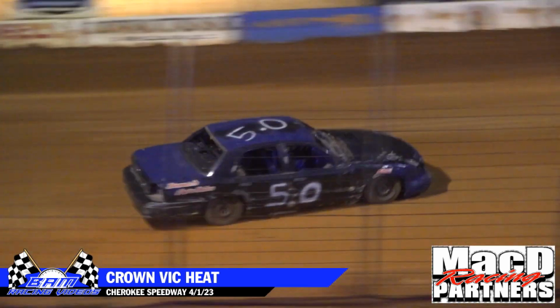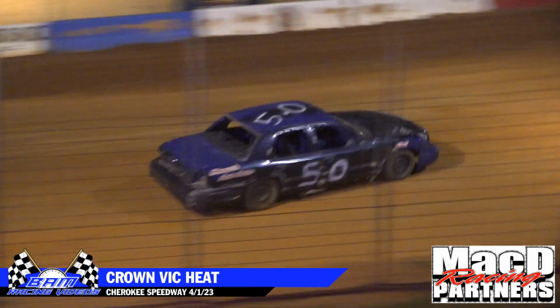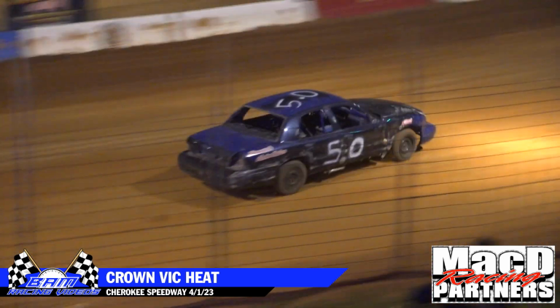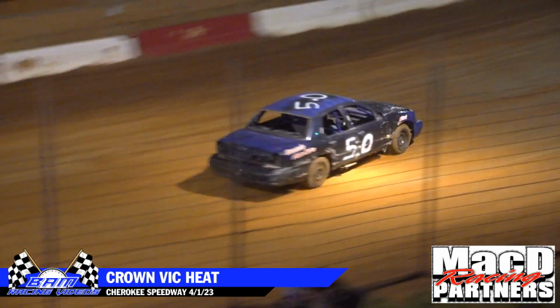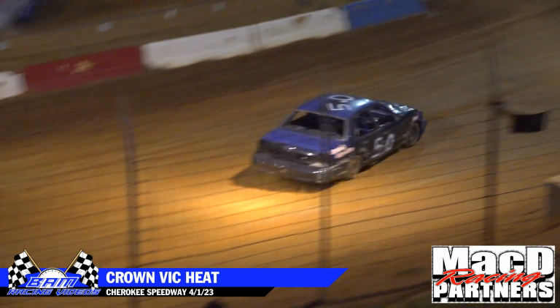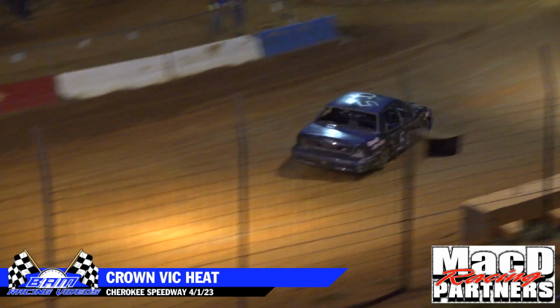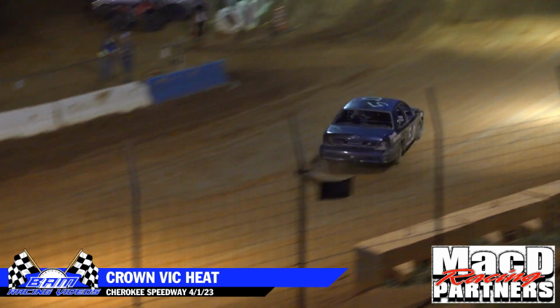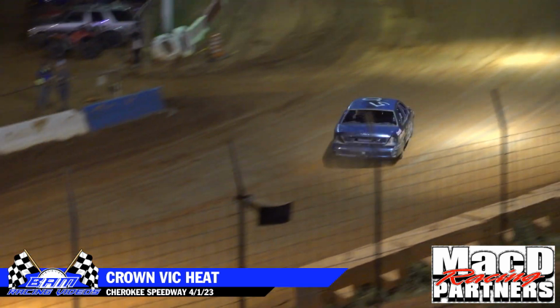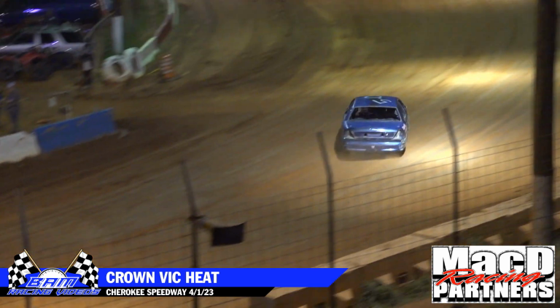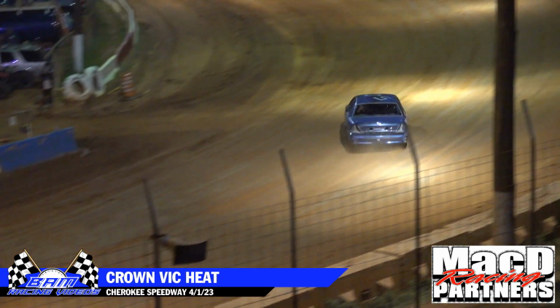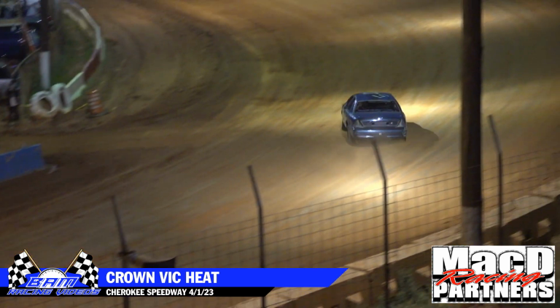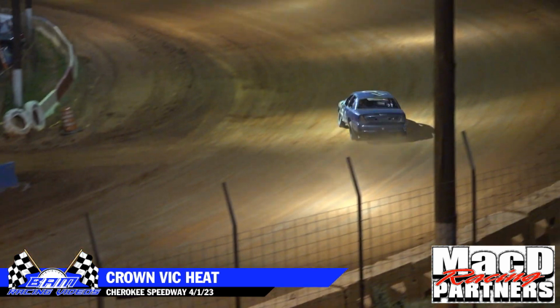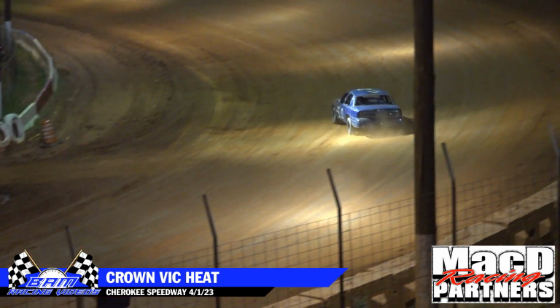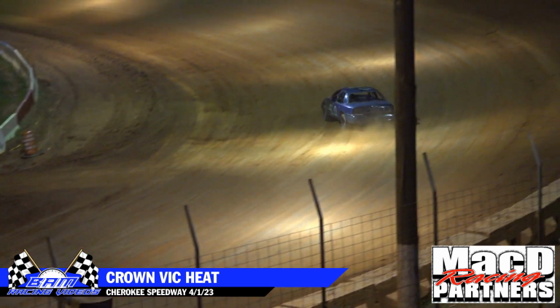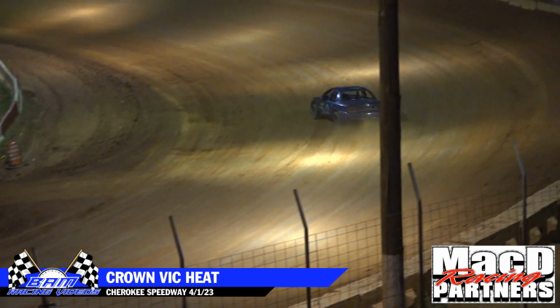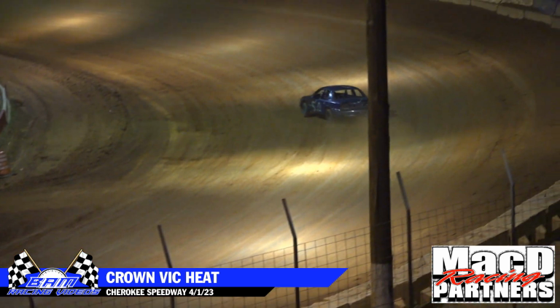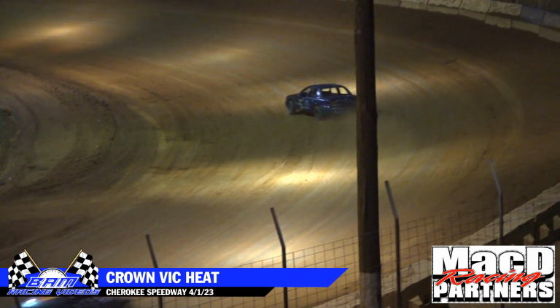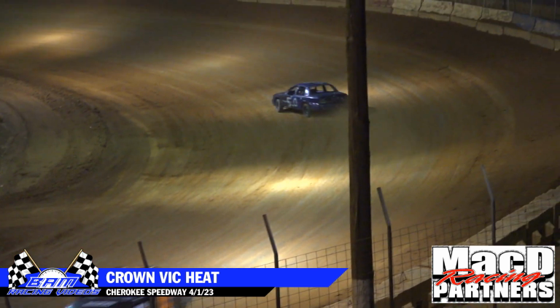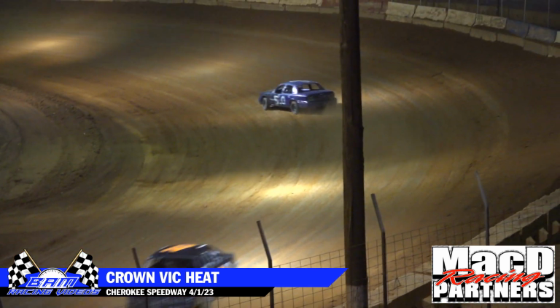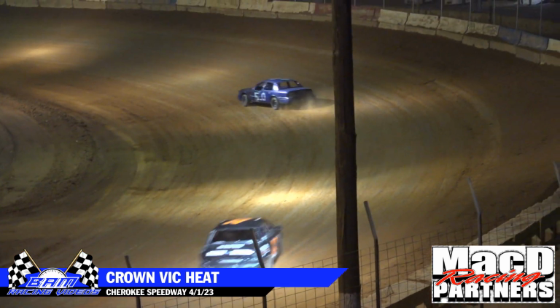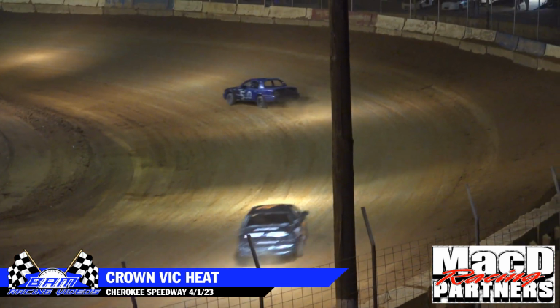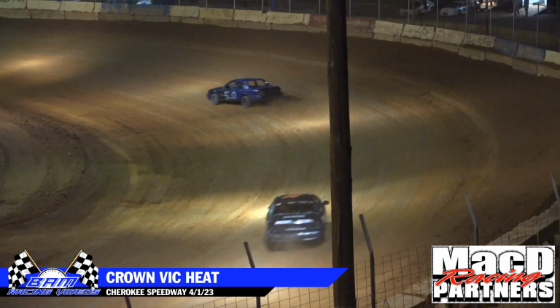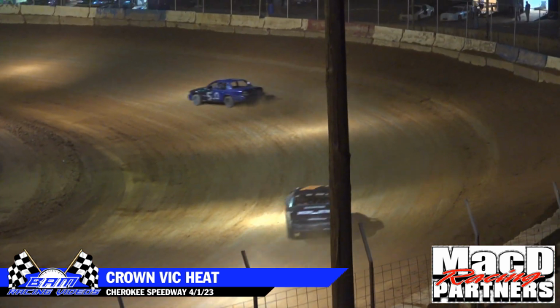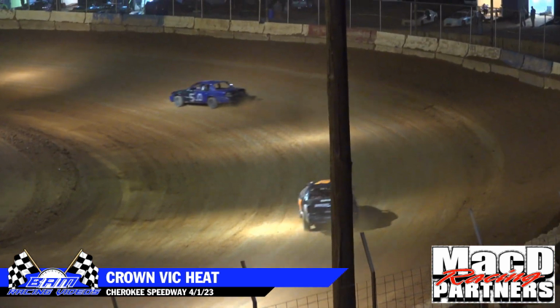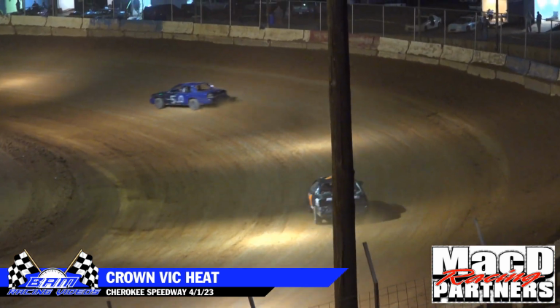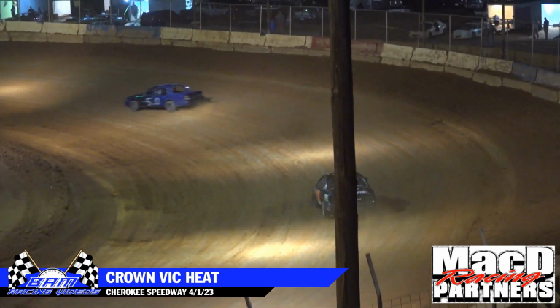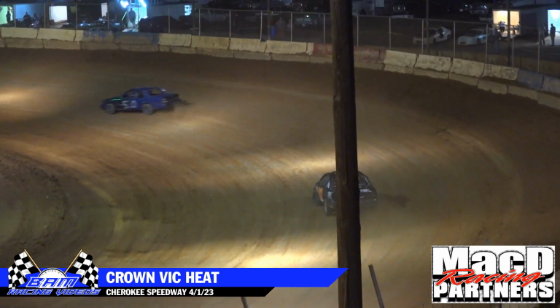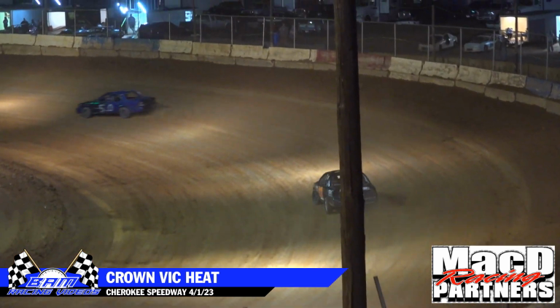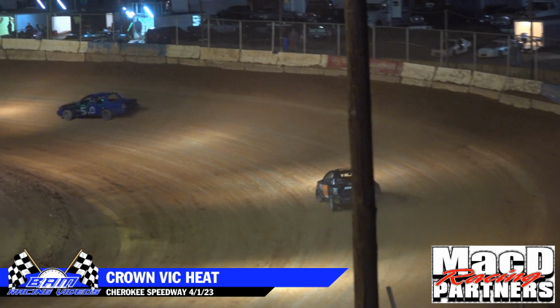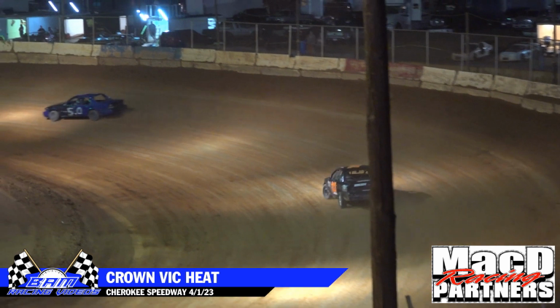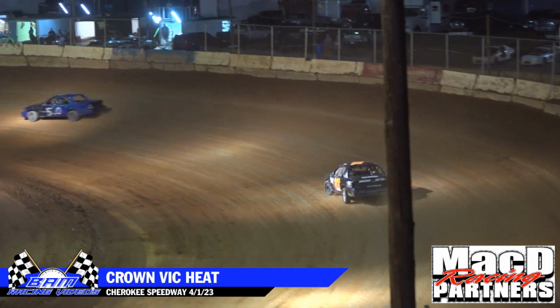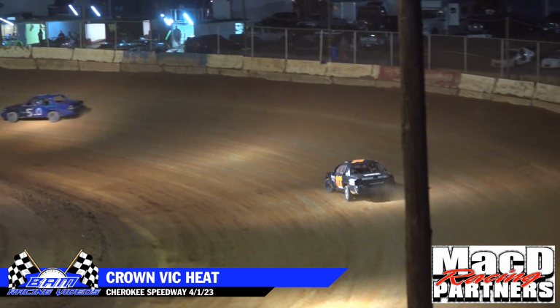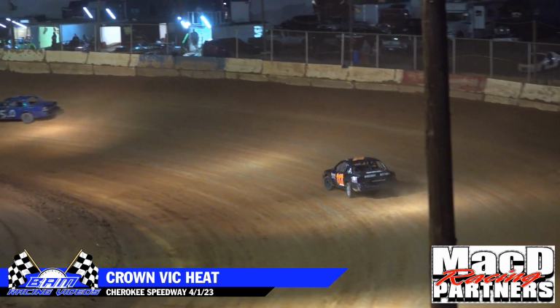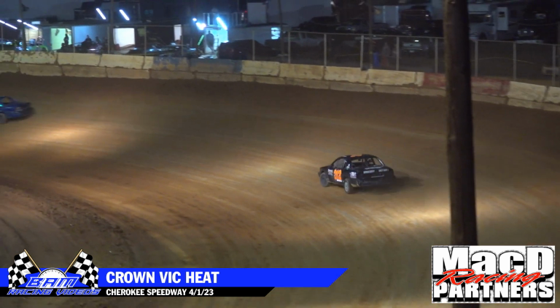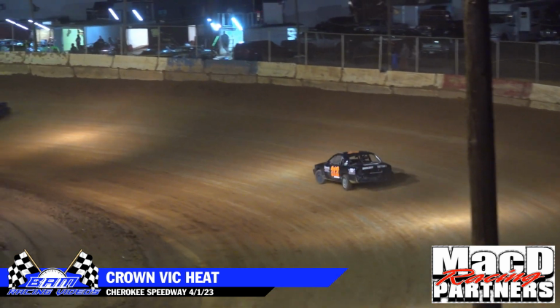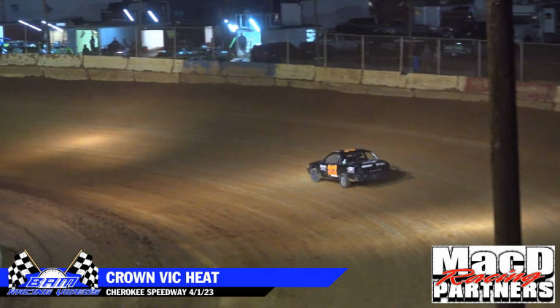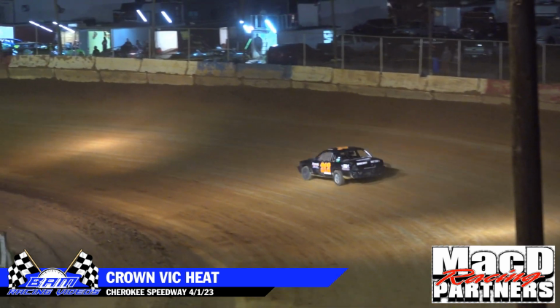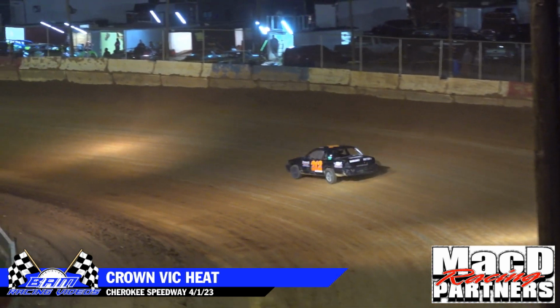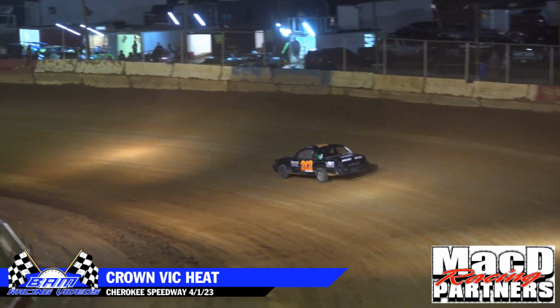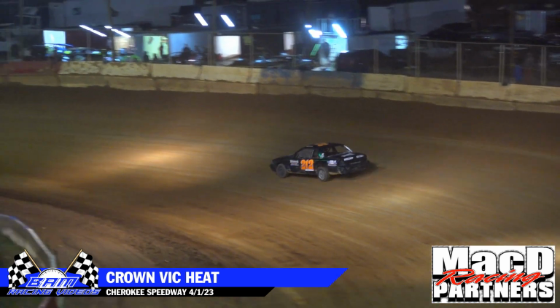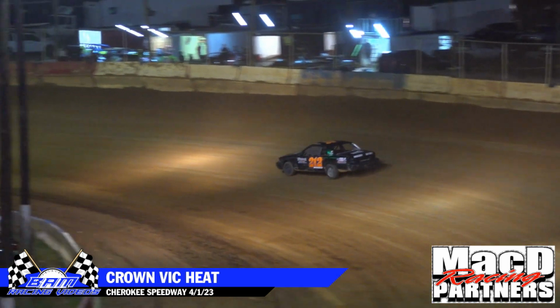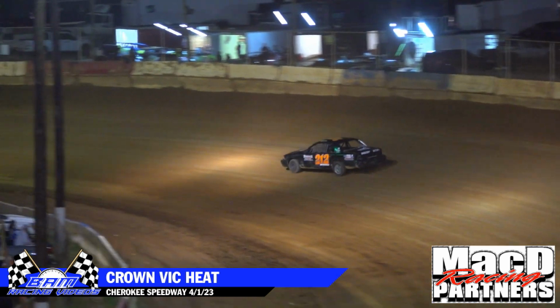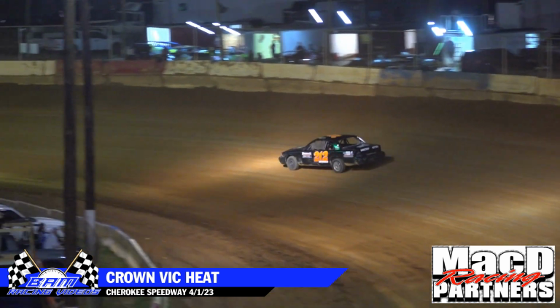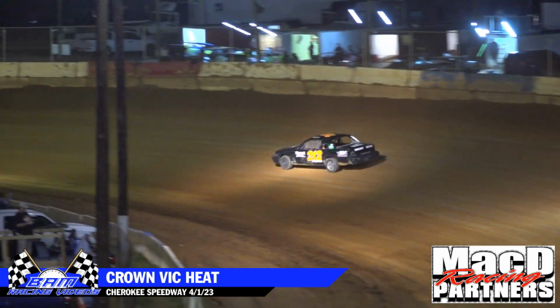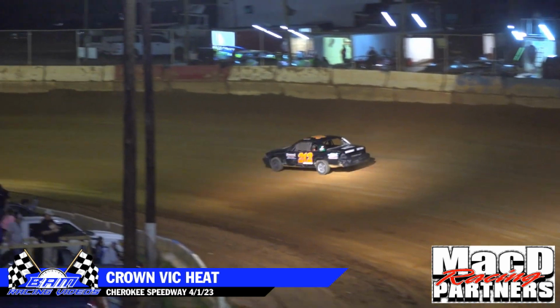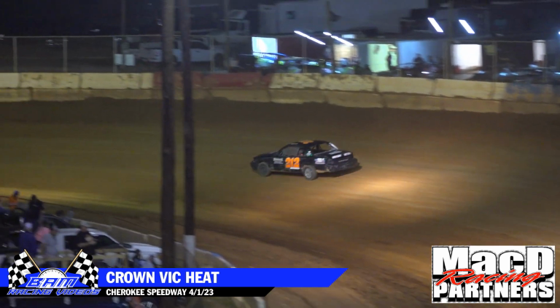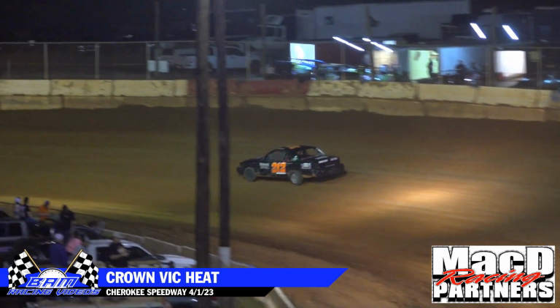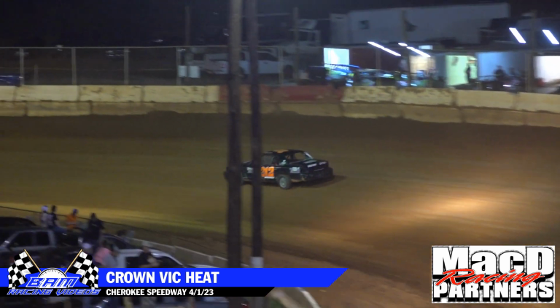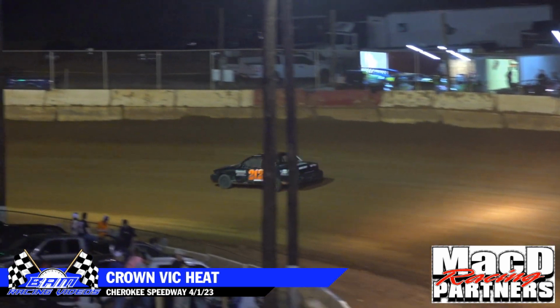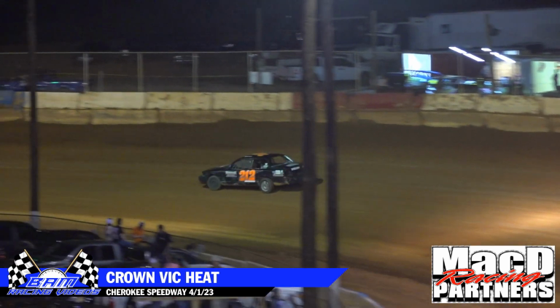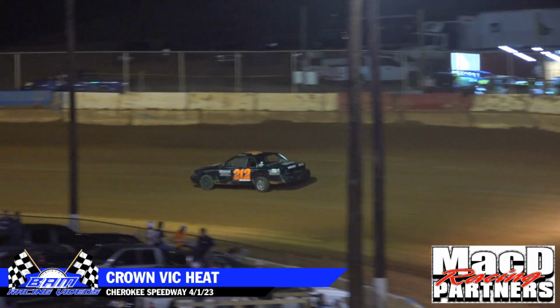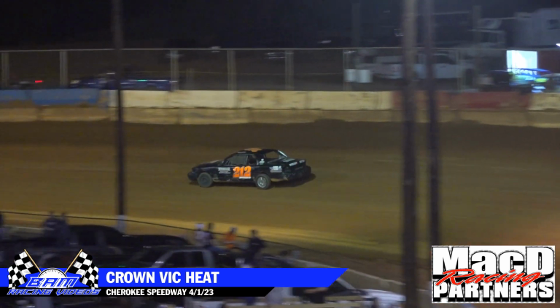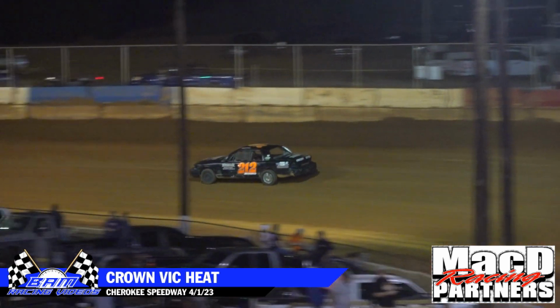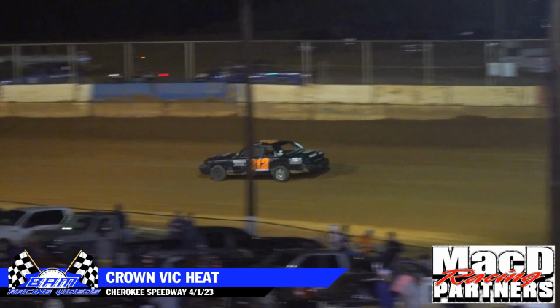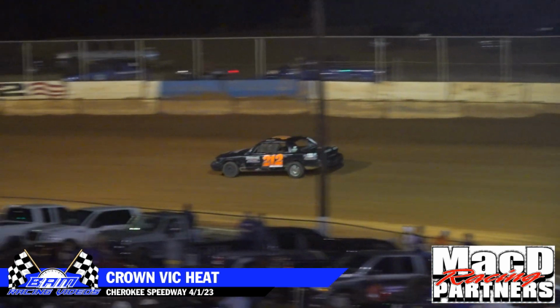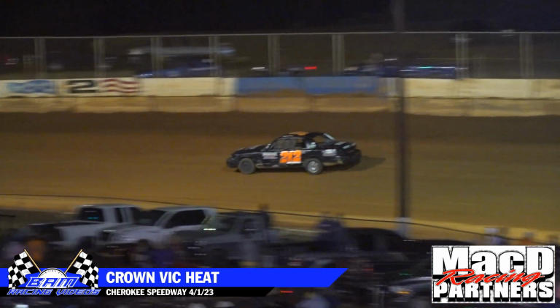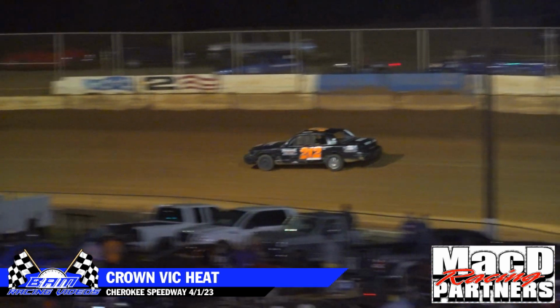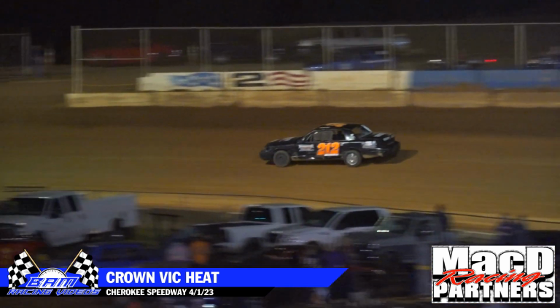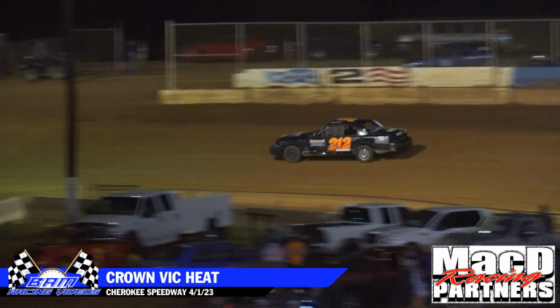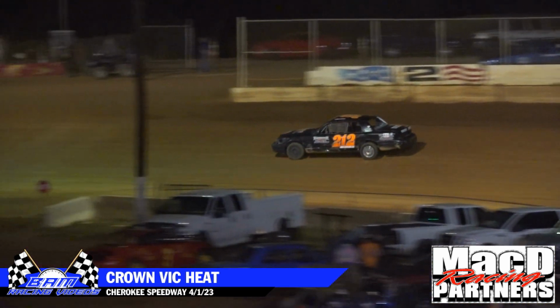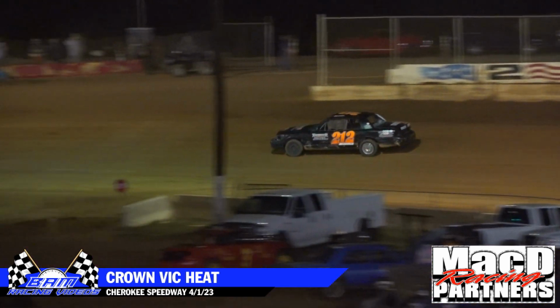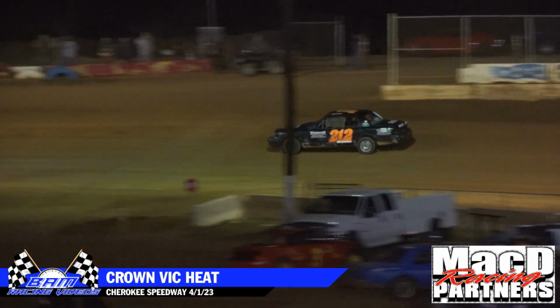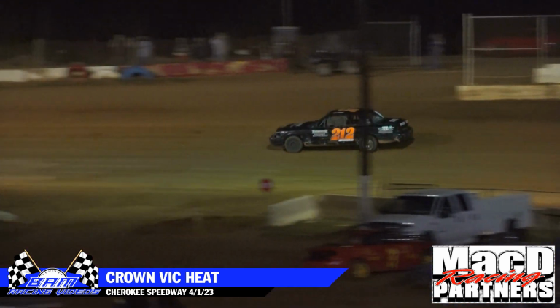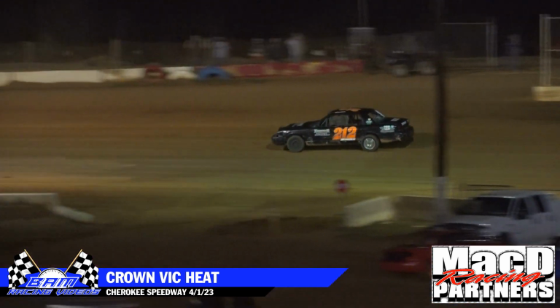Mark Chandler leads the way, followed by Banks and Hustler.